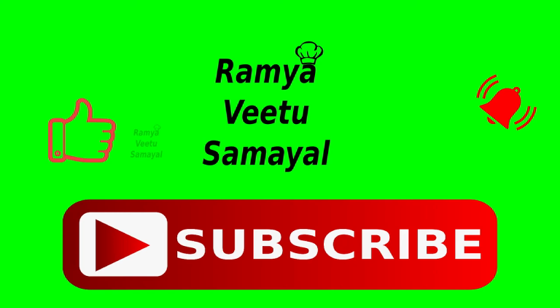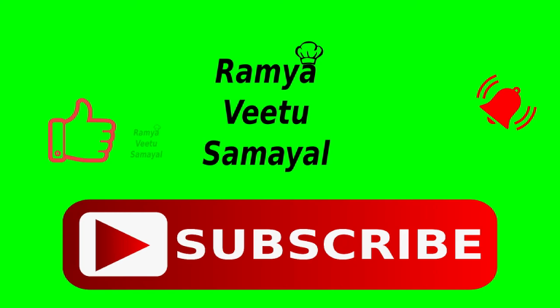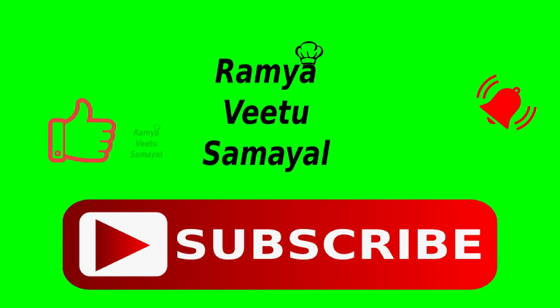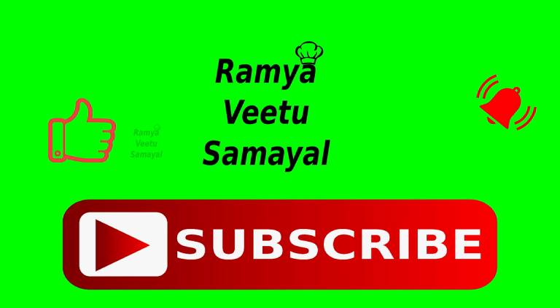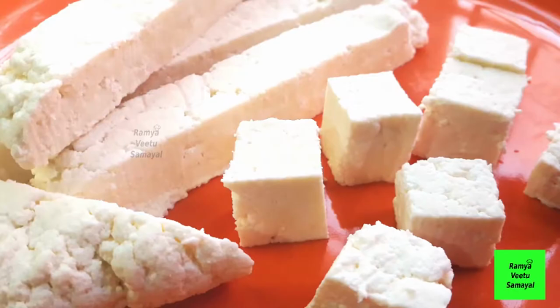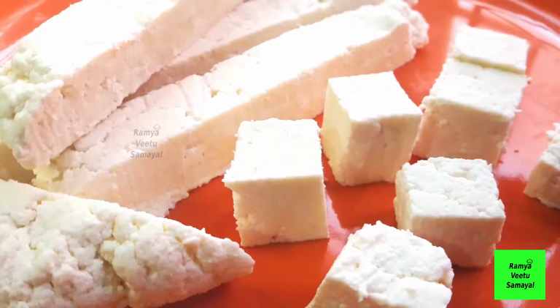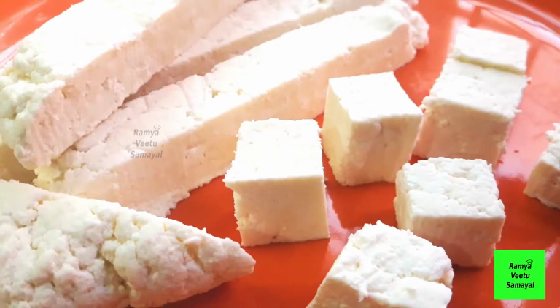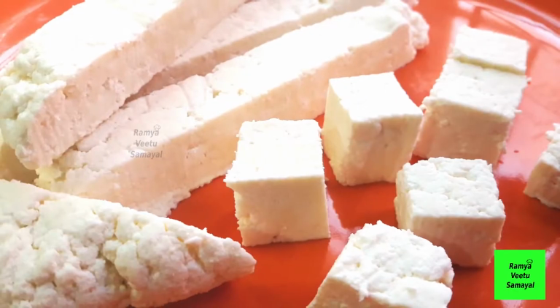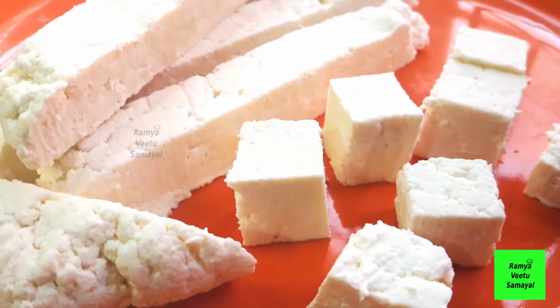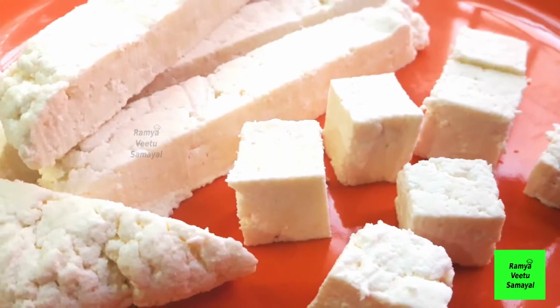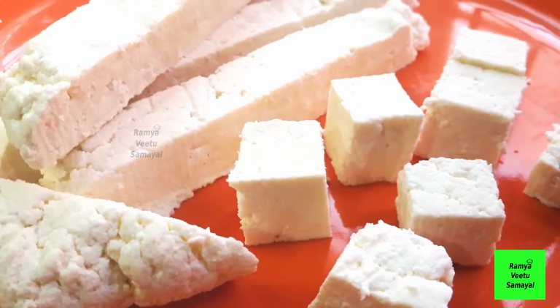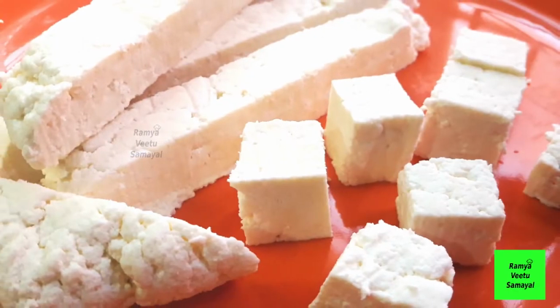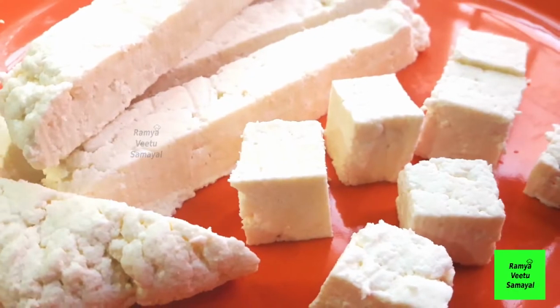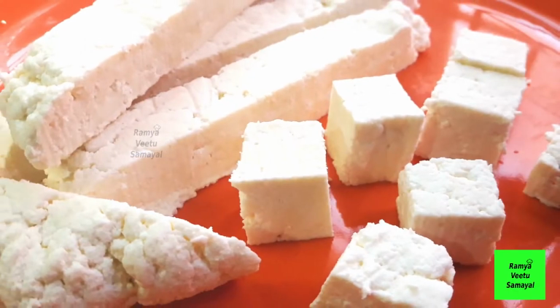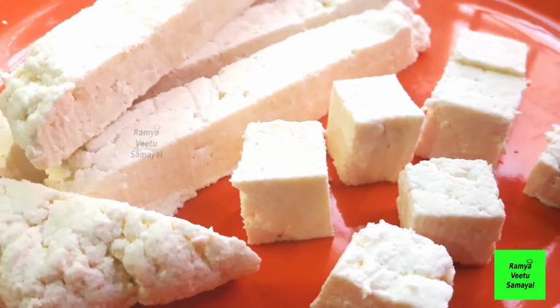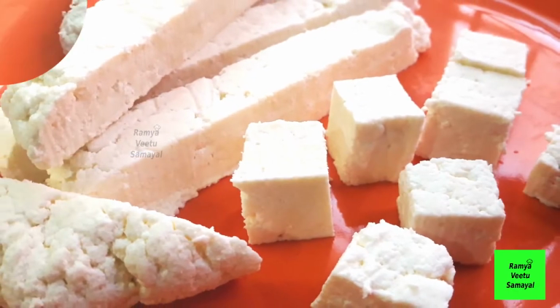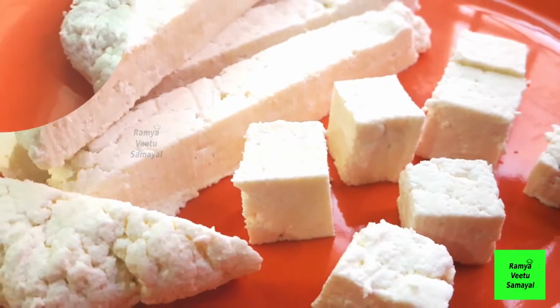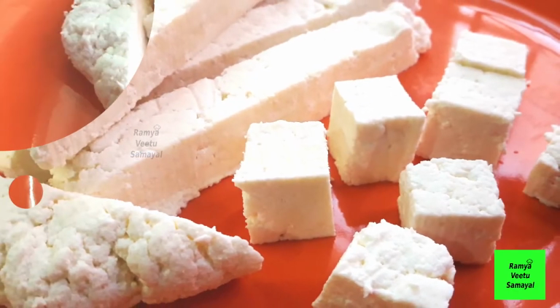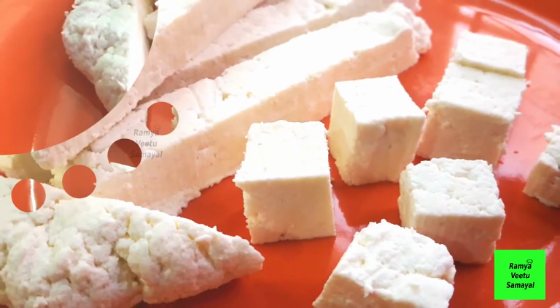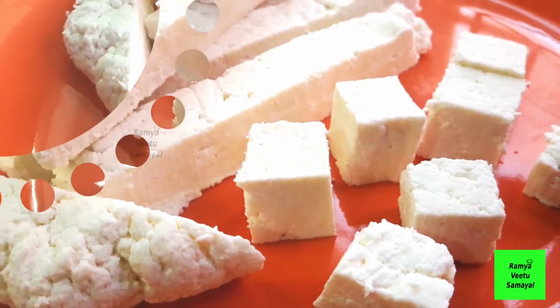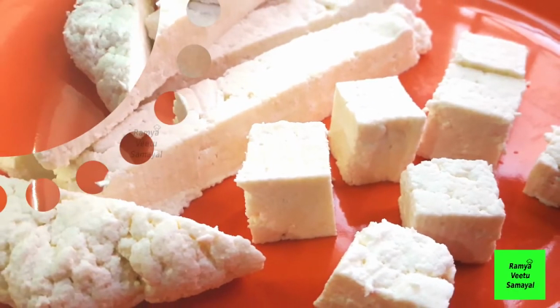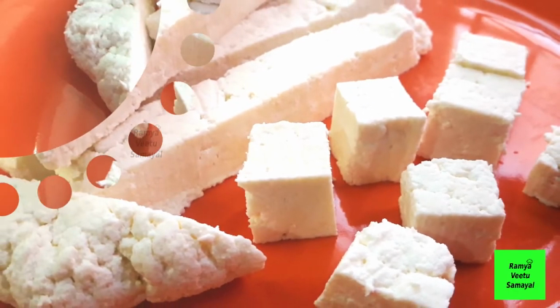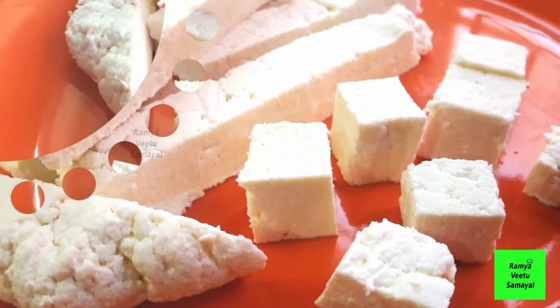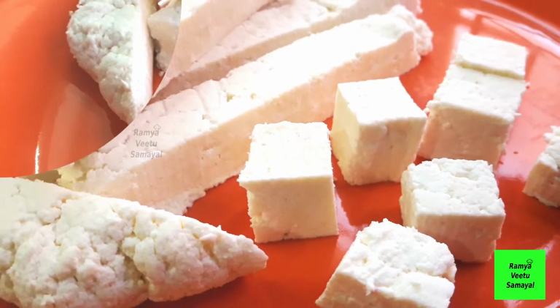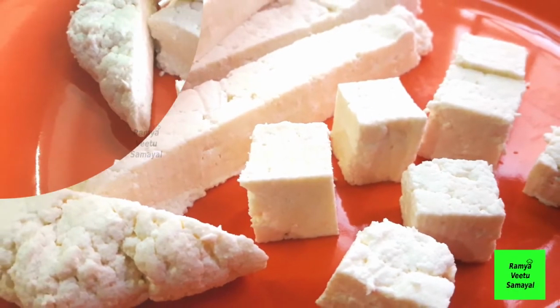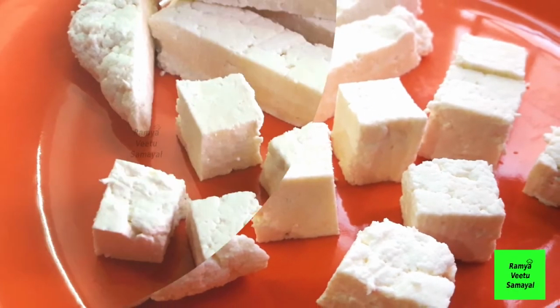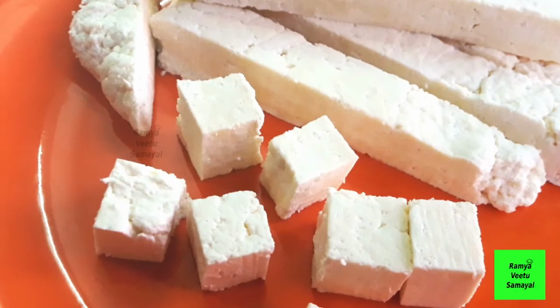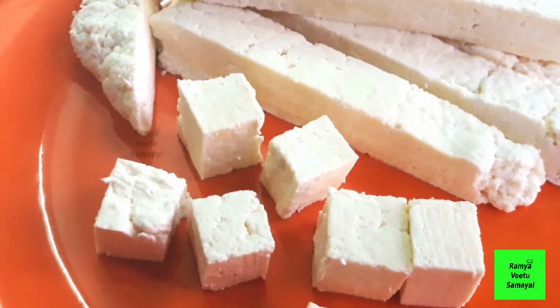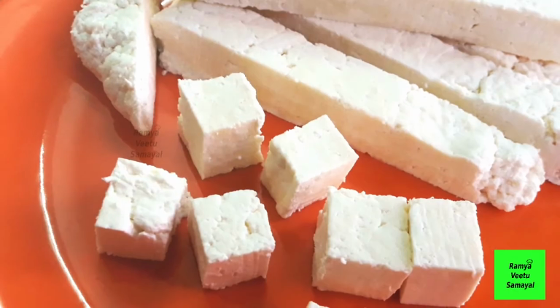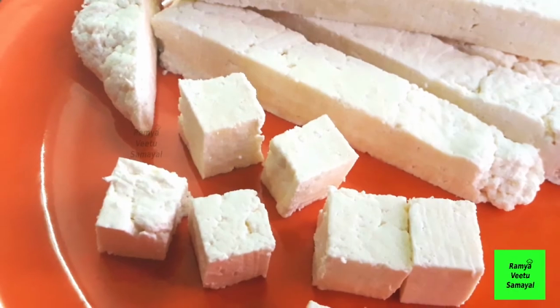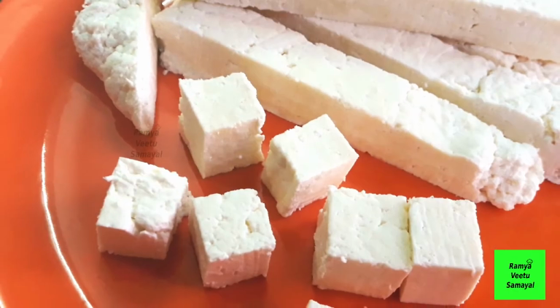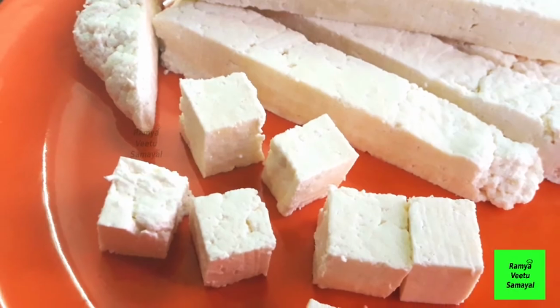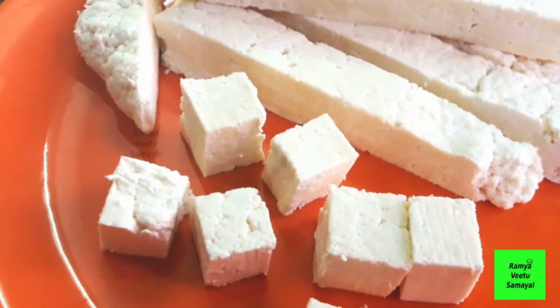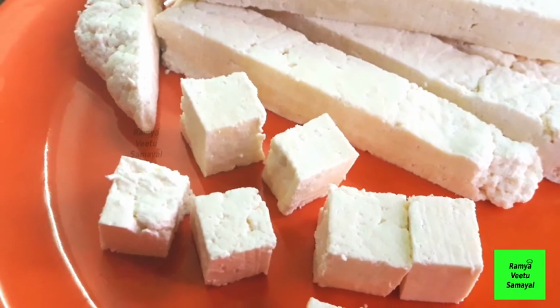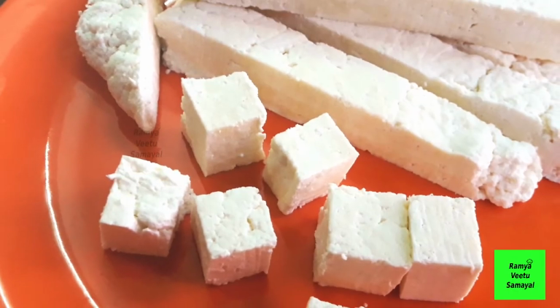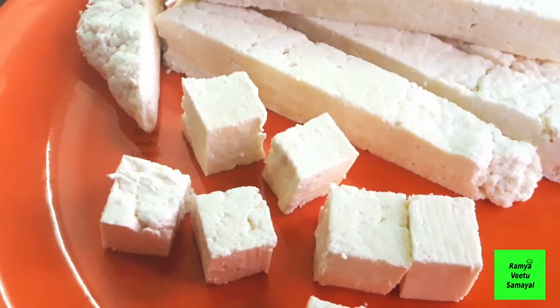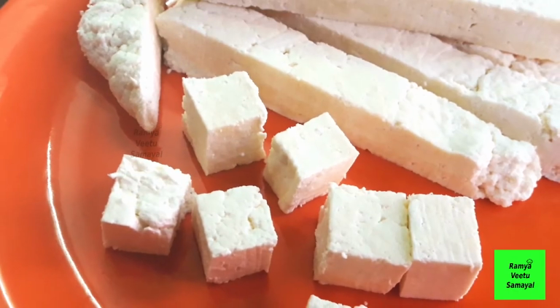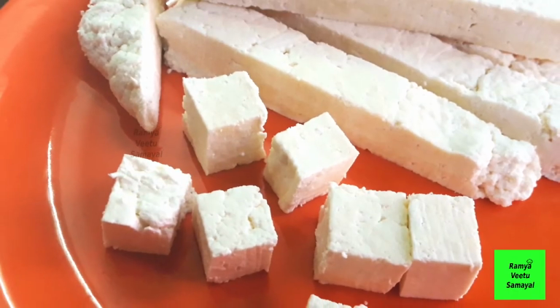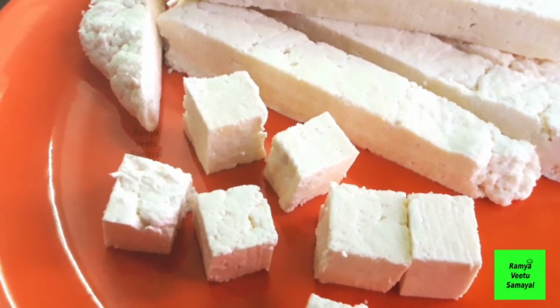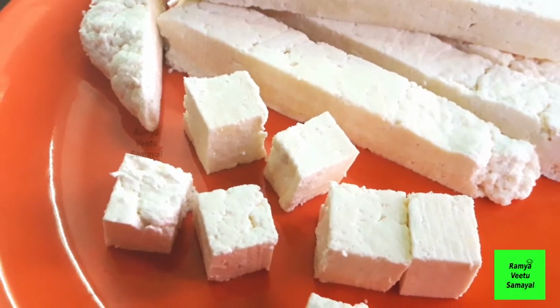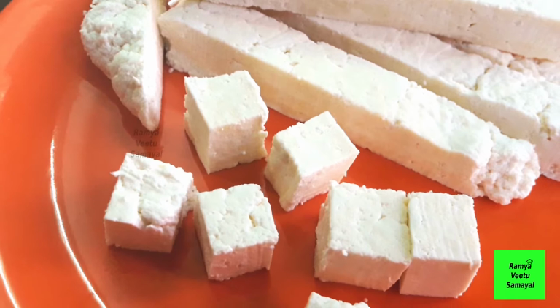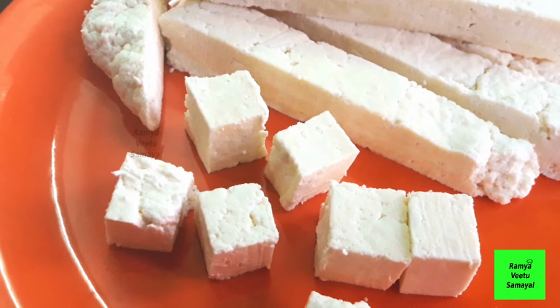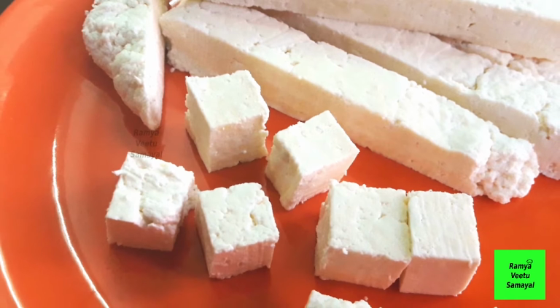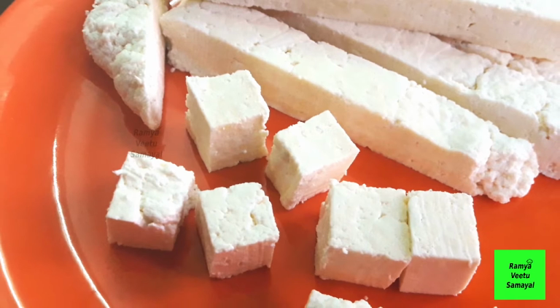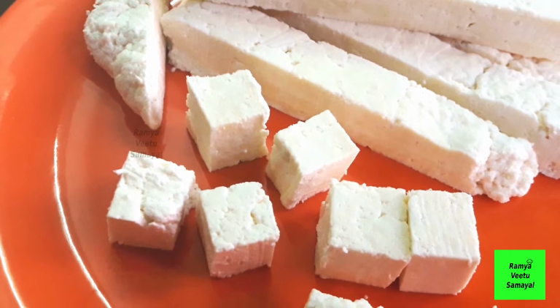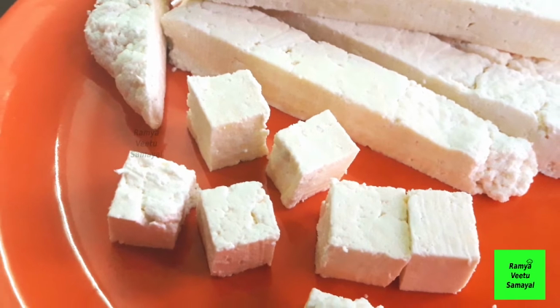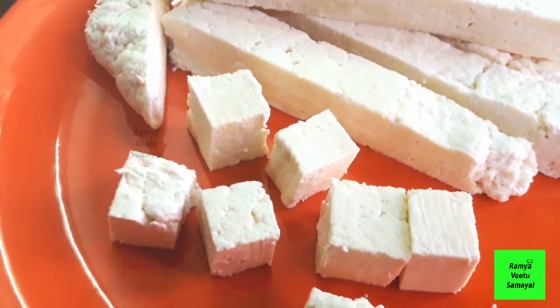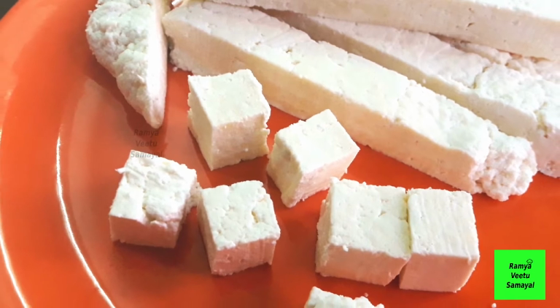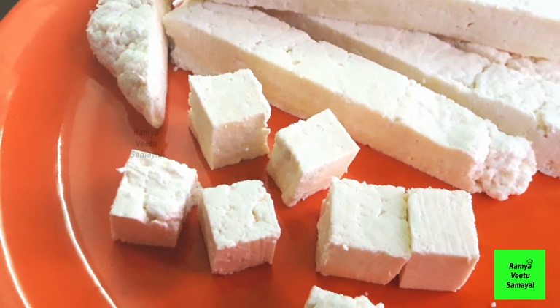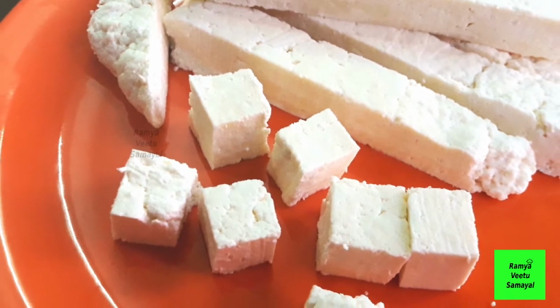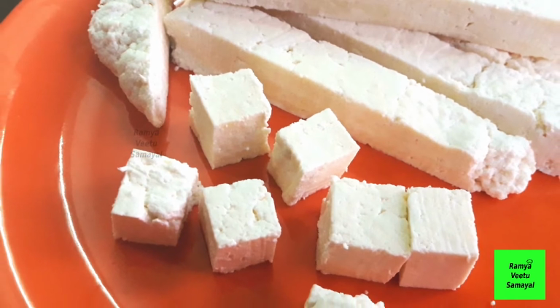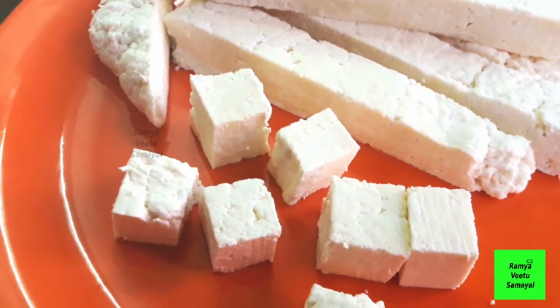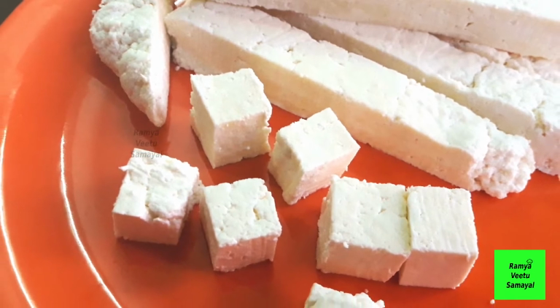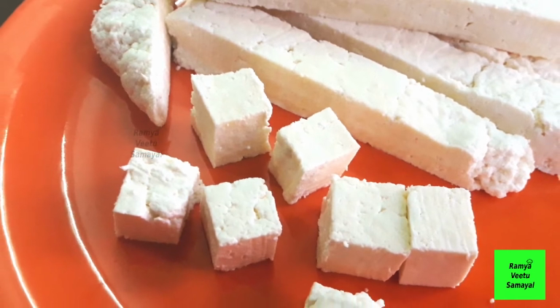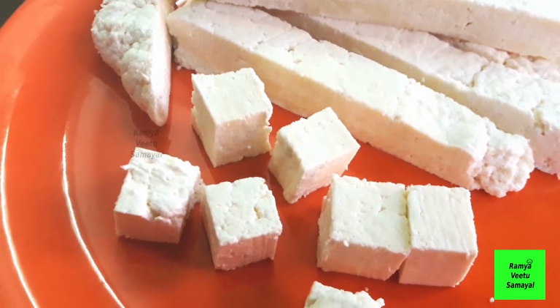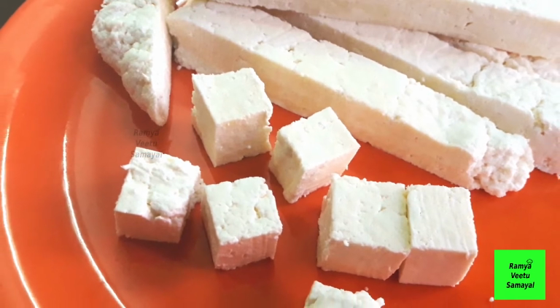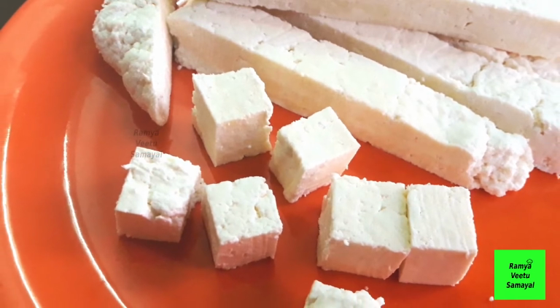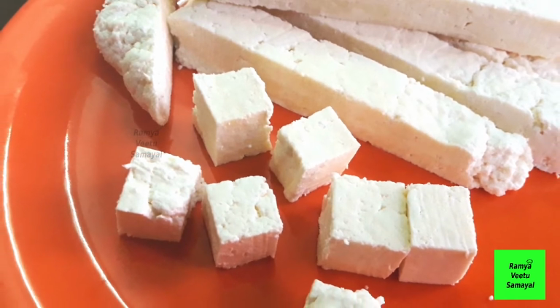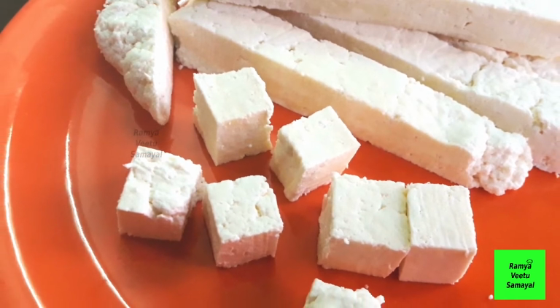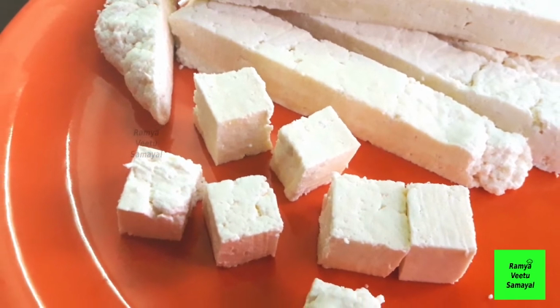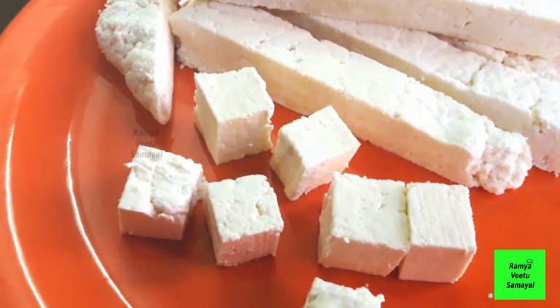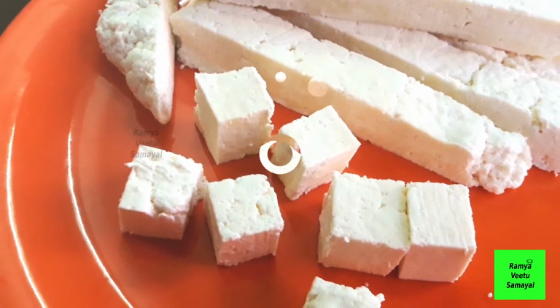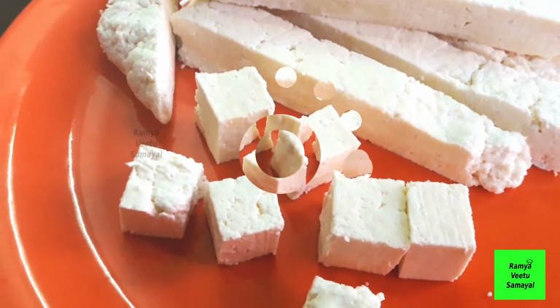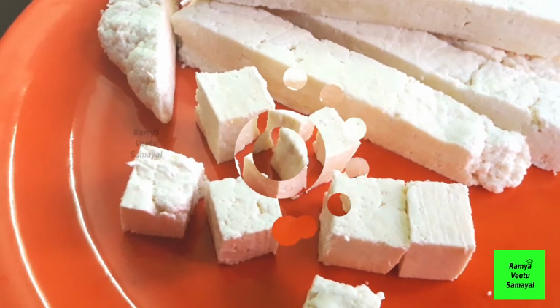Let's talk about how you can make paneer in a week. It's very useful in lockdown. Let's talk about how you can do it.